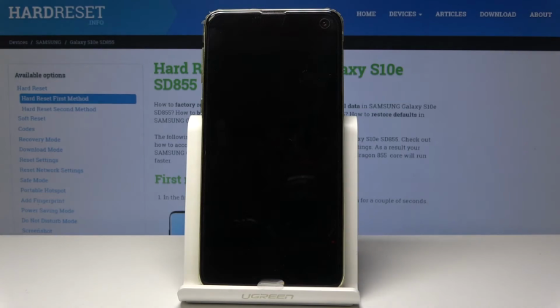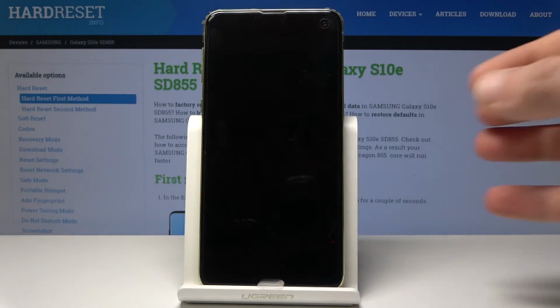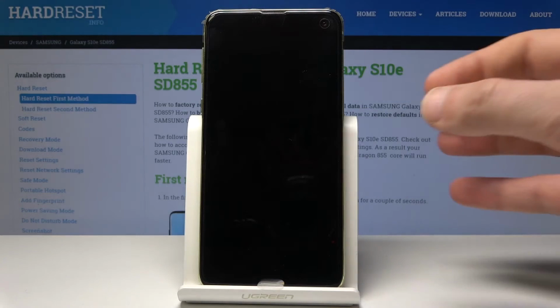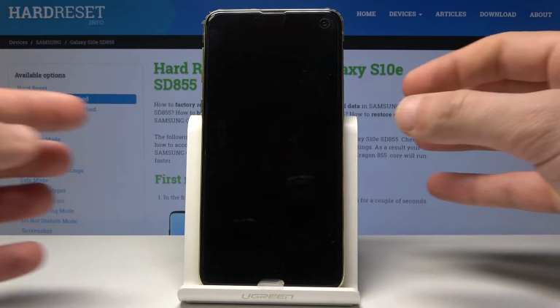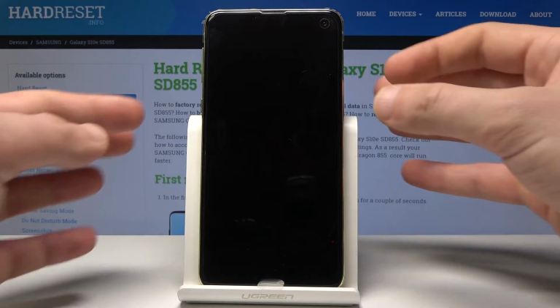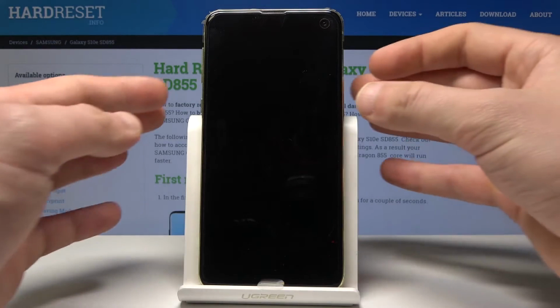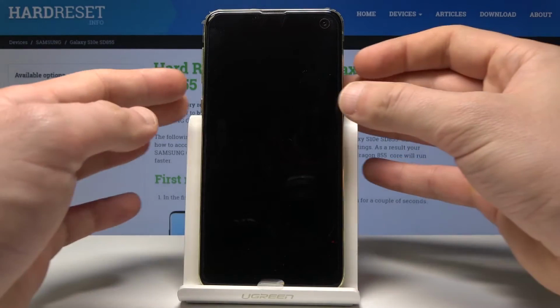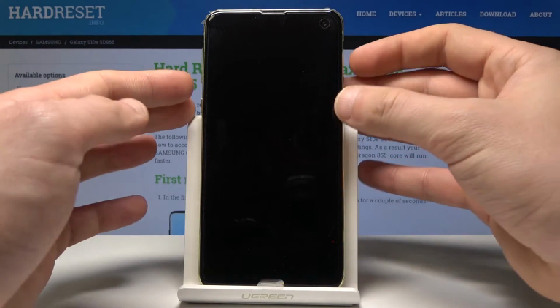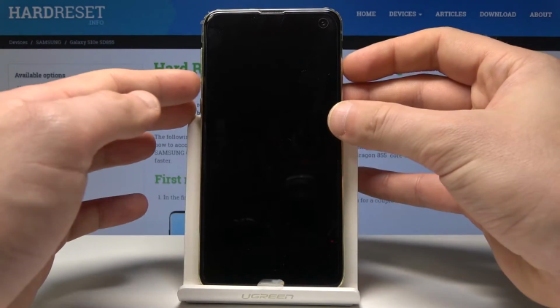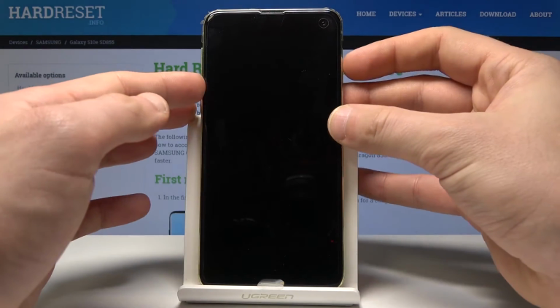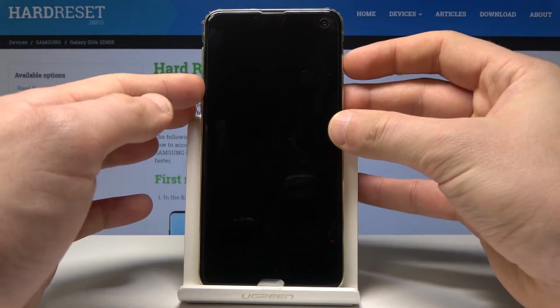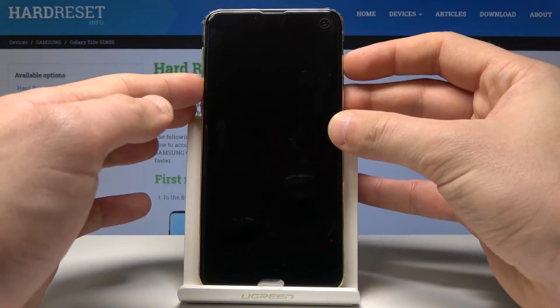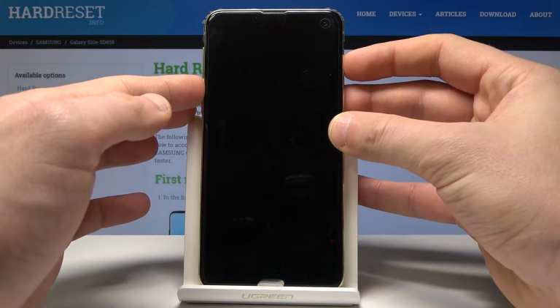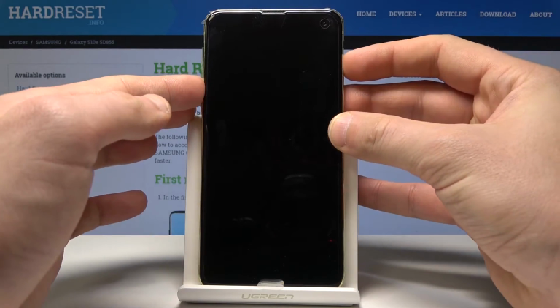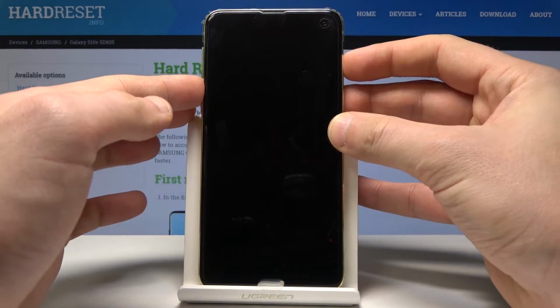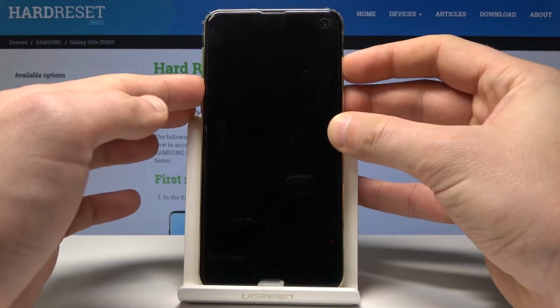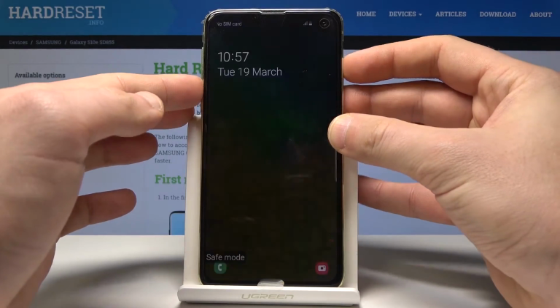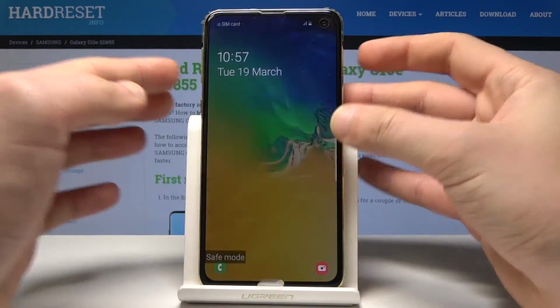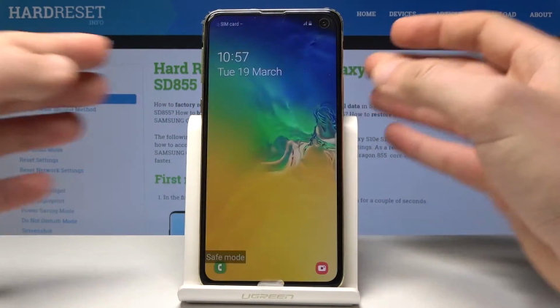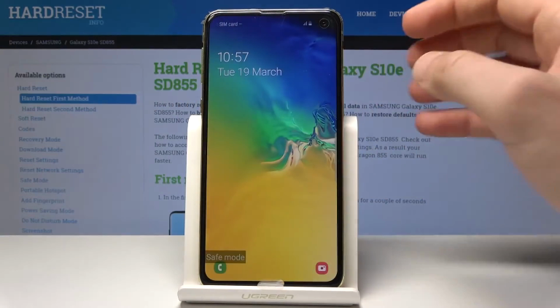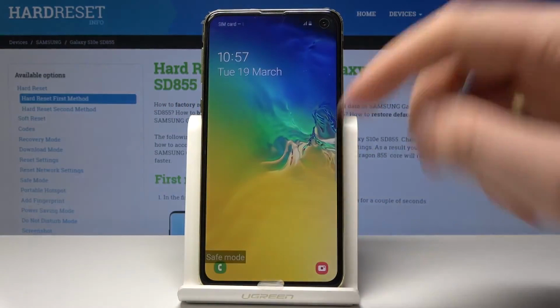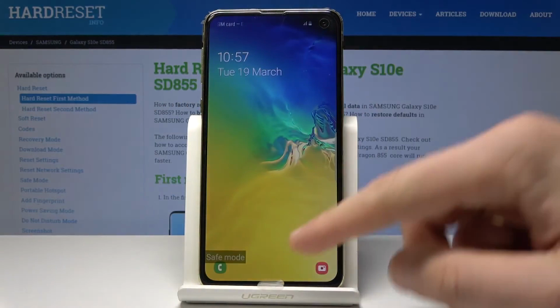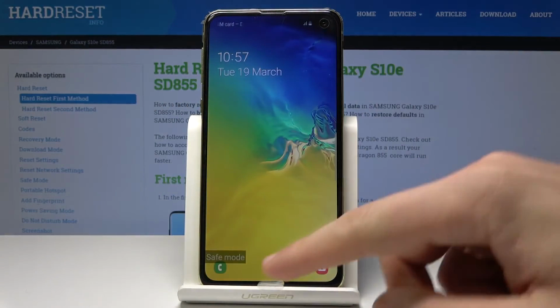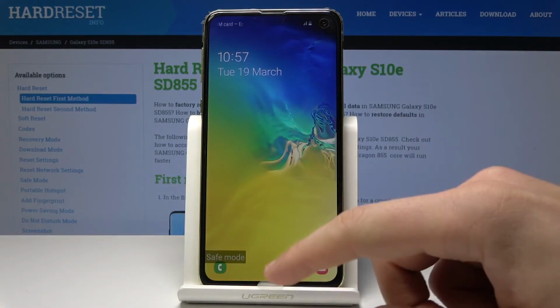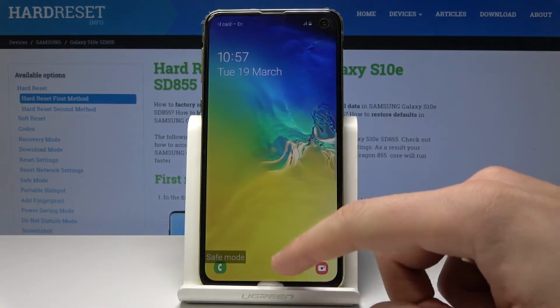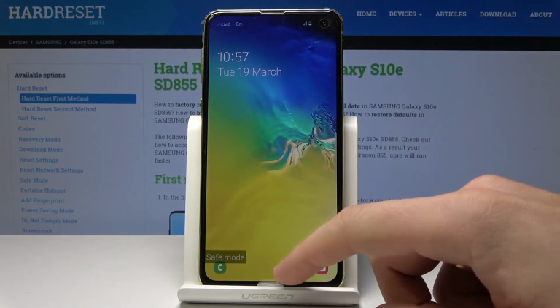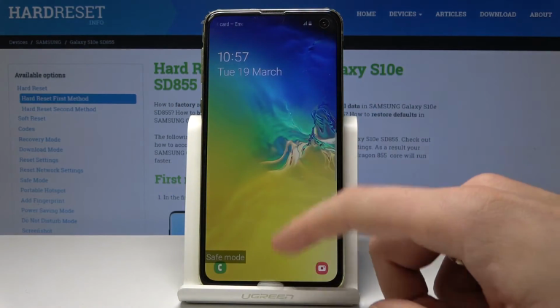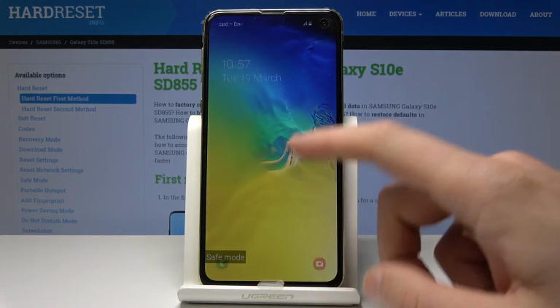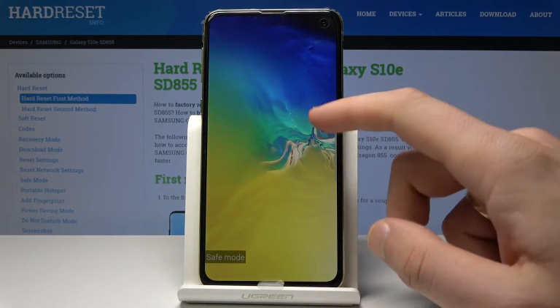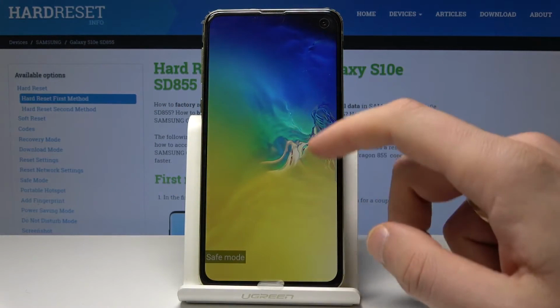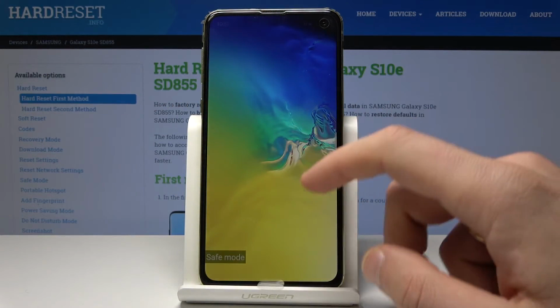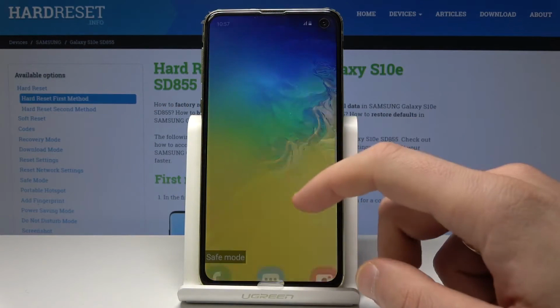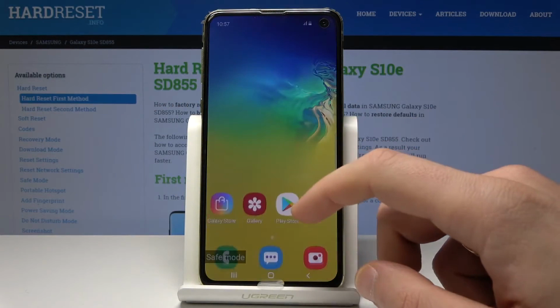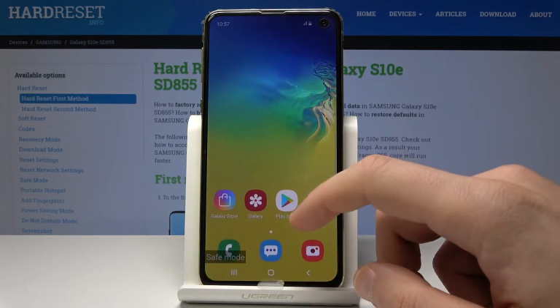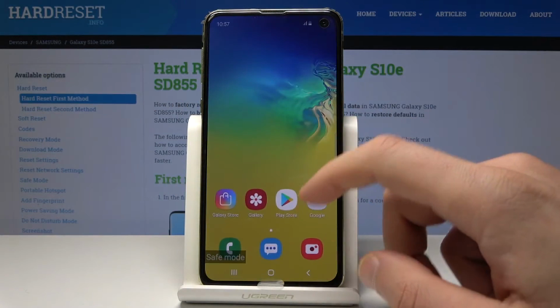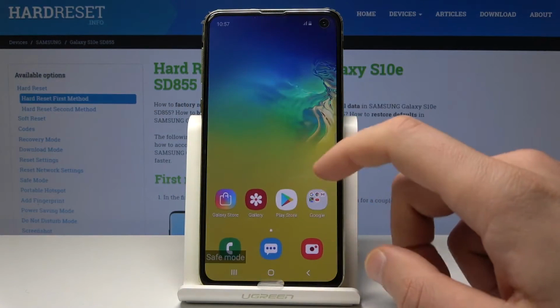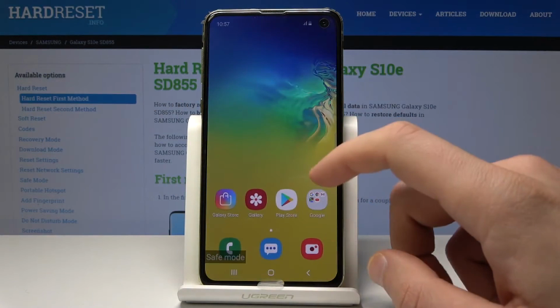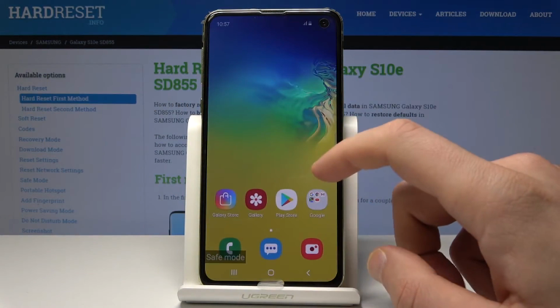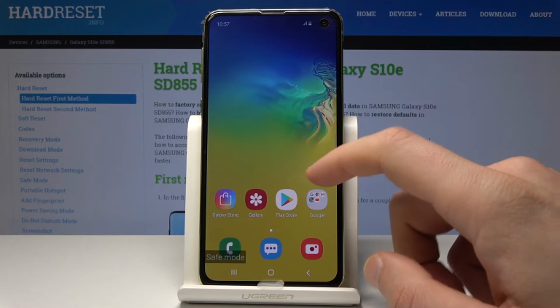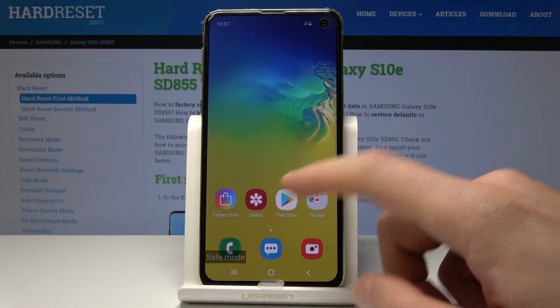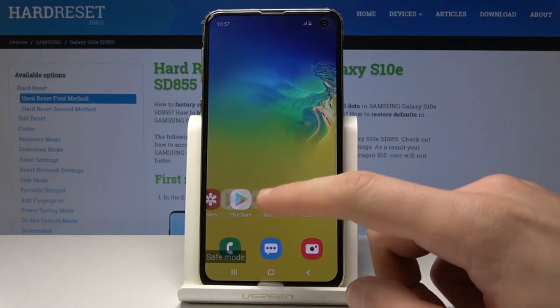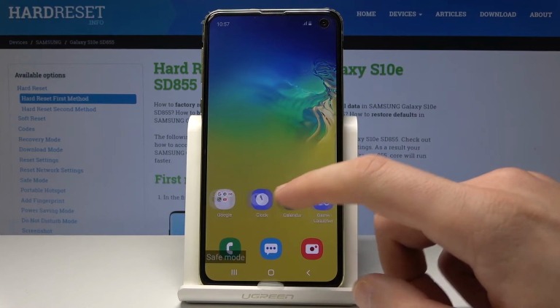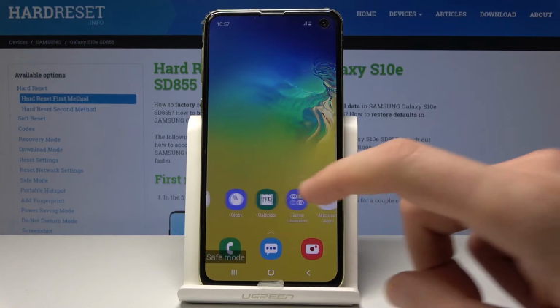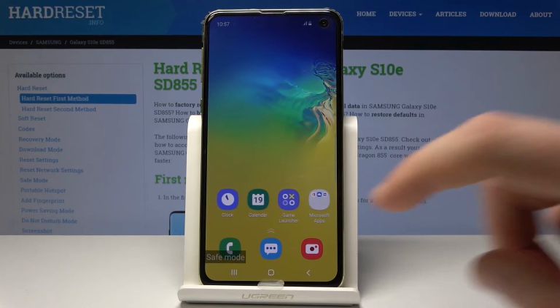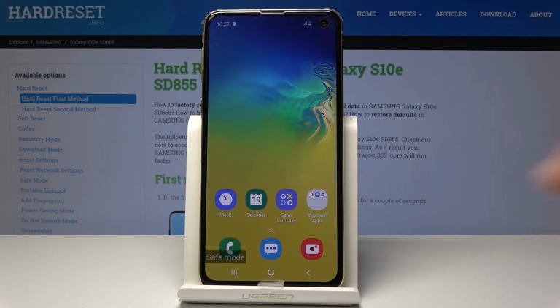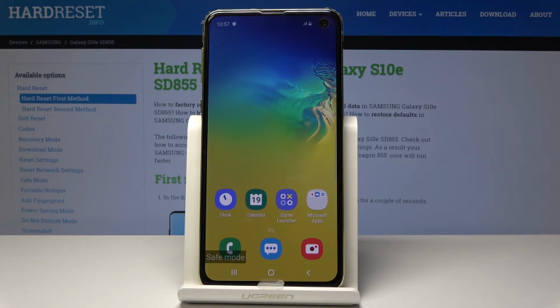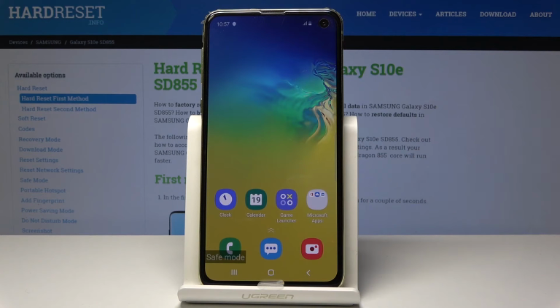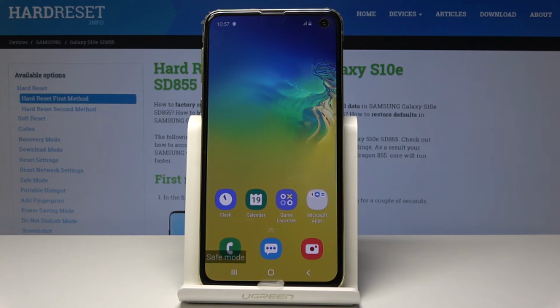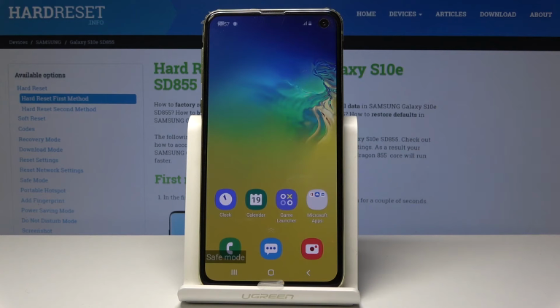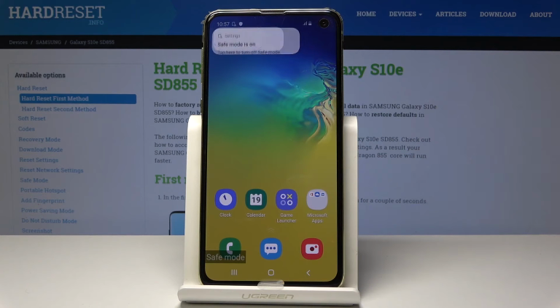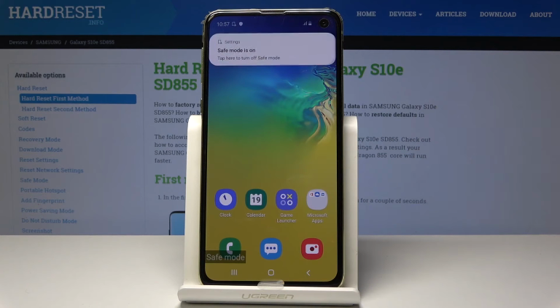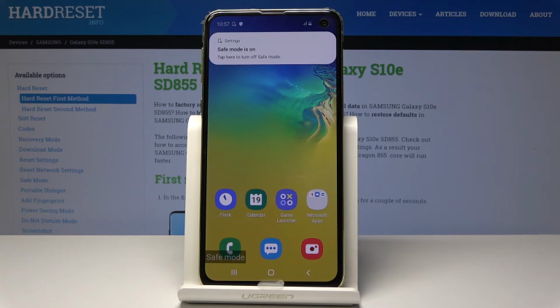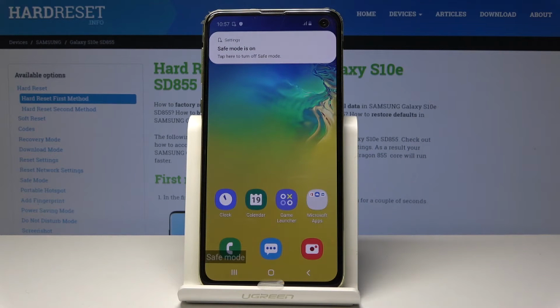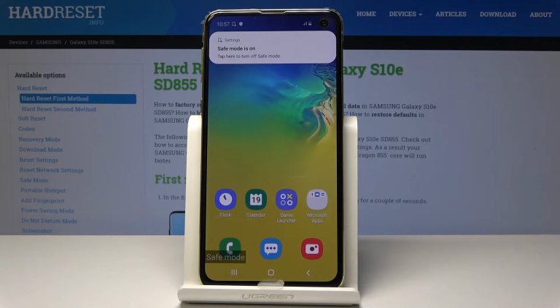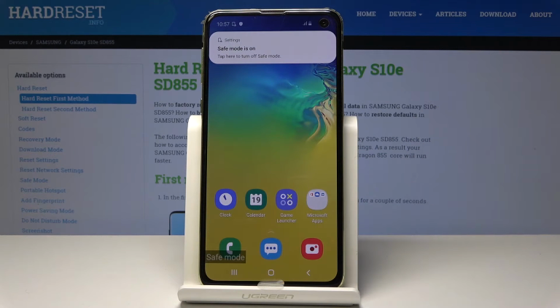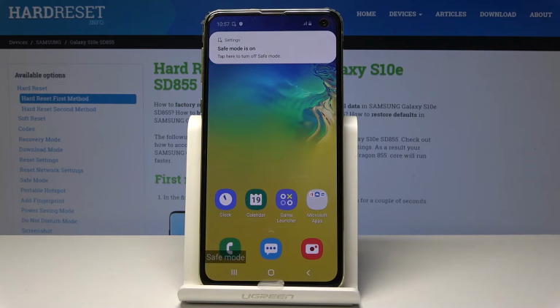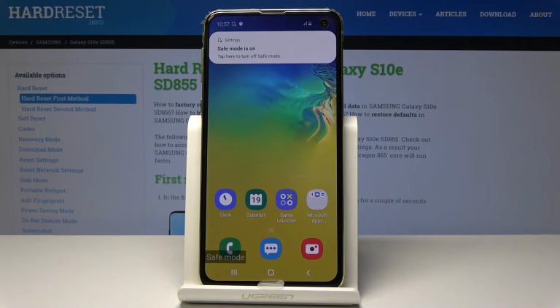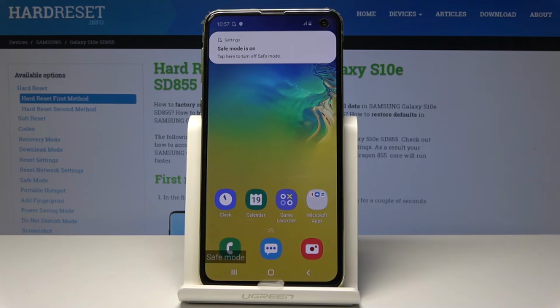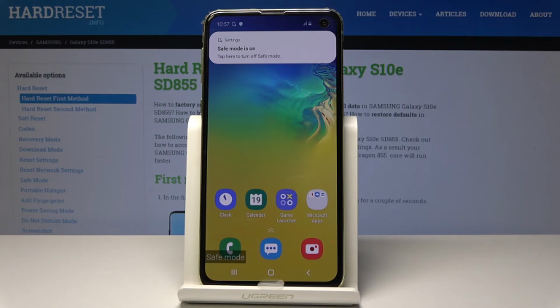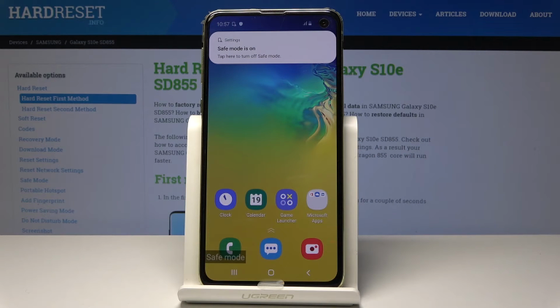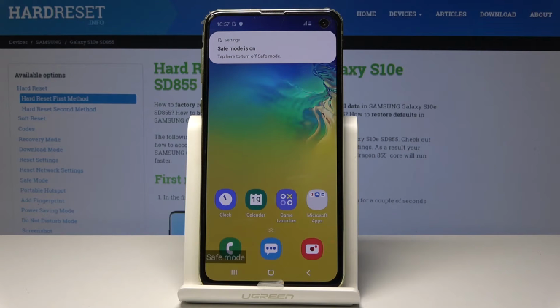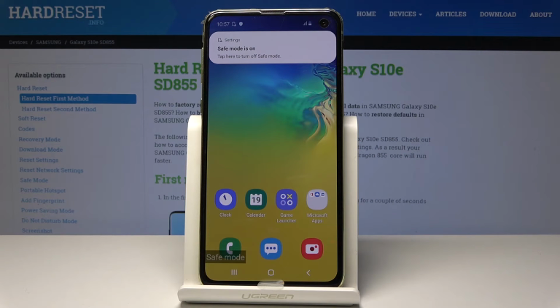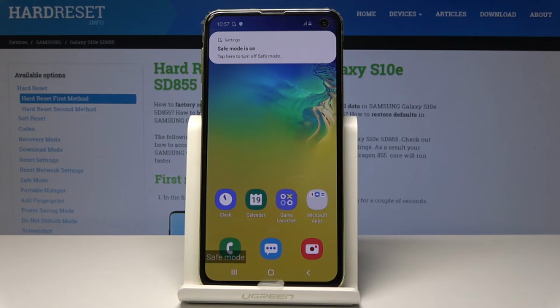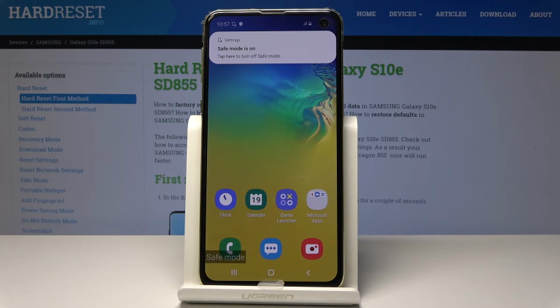That's it. As you can see, right now you can use your device in safe mode, so we can check out how your device works without the third-party apps.